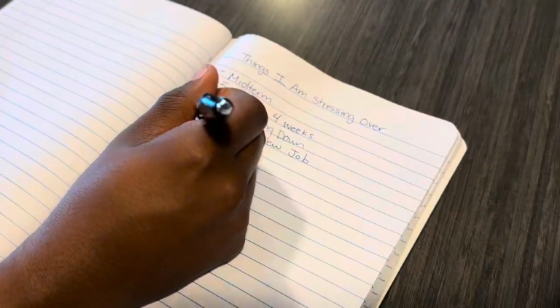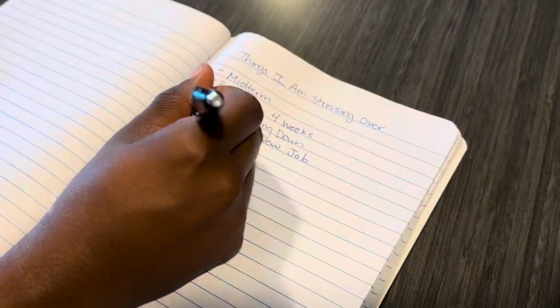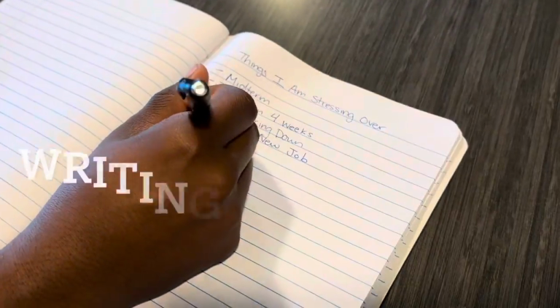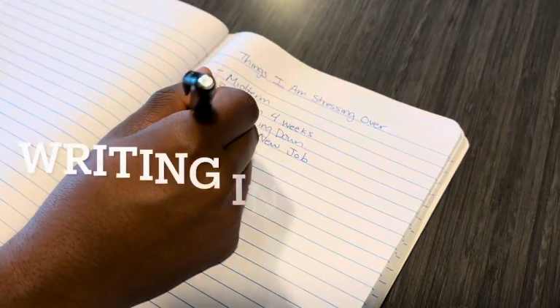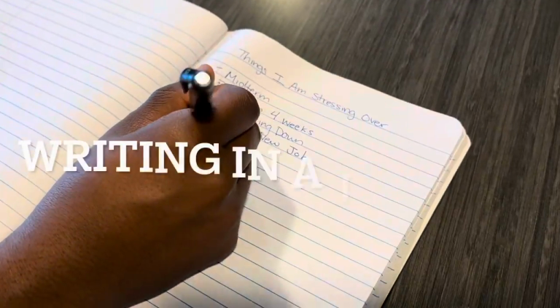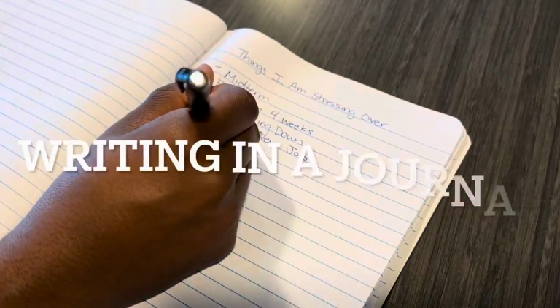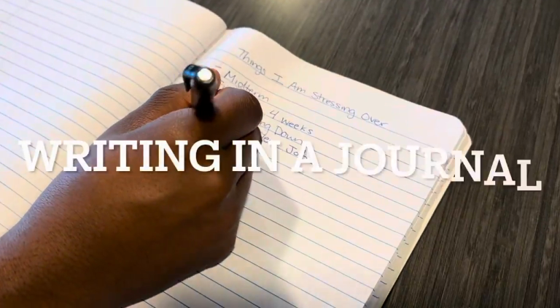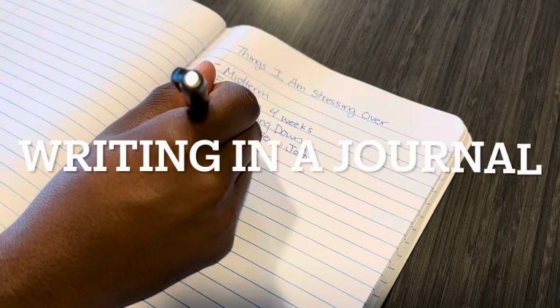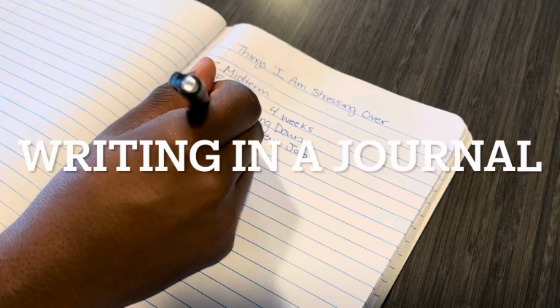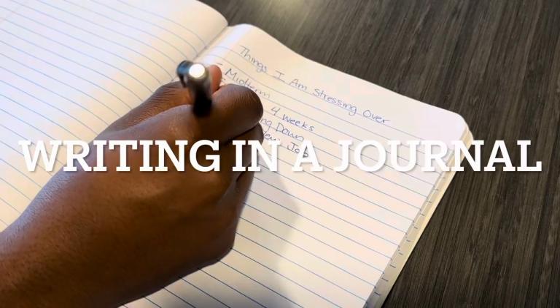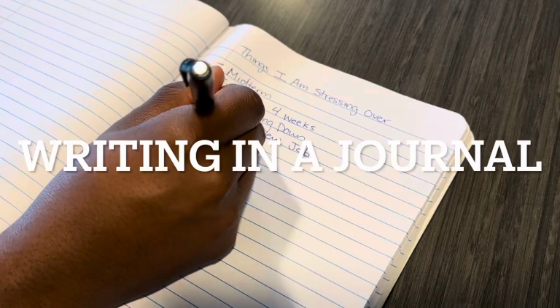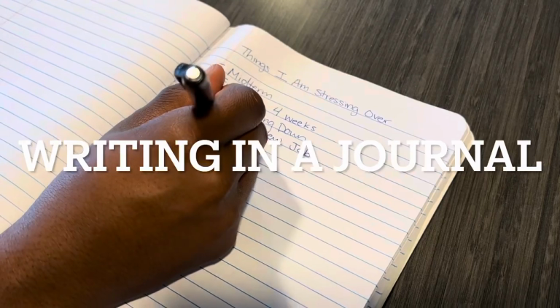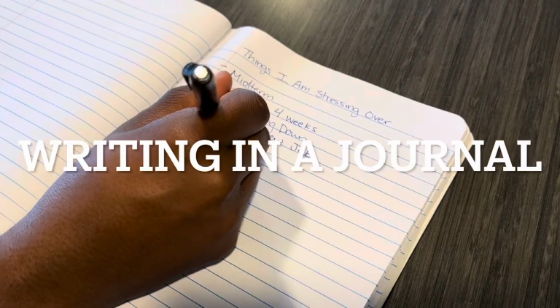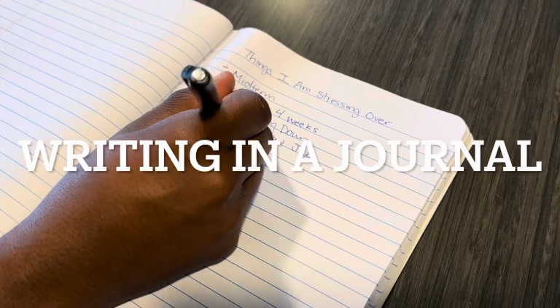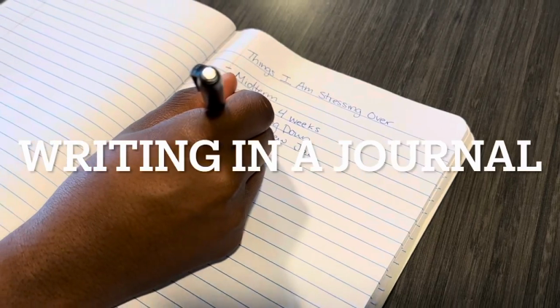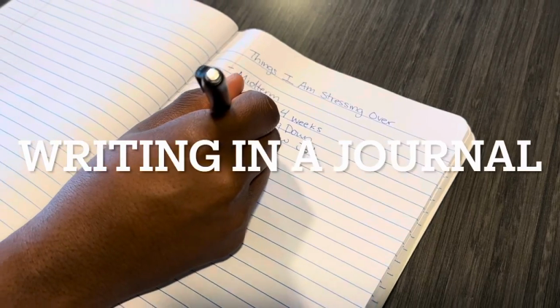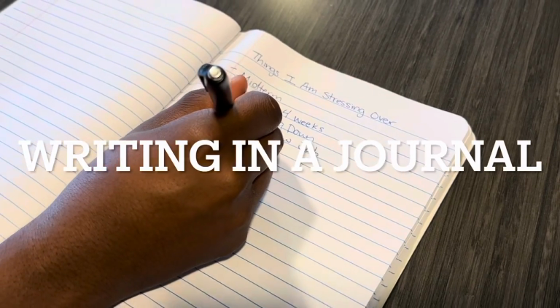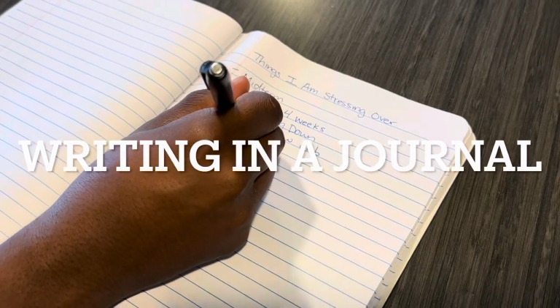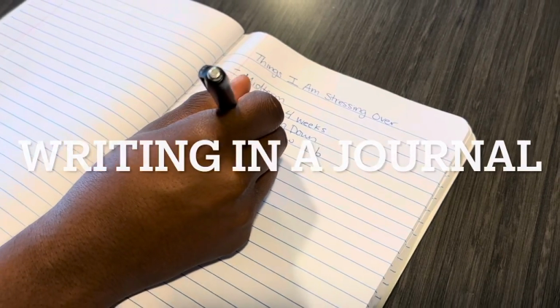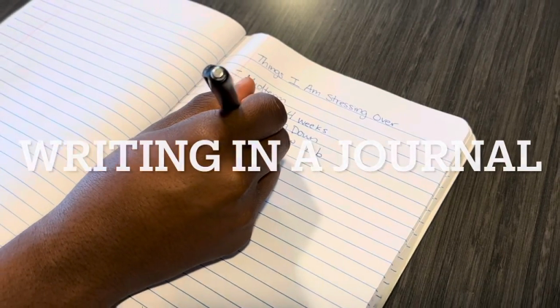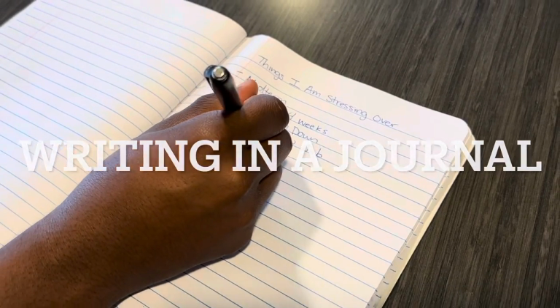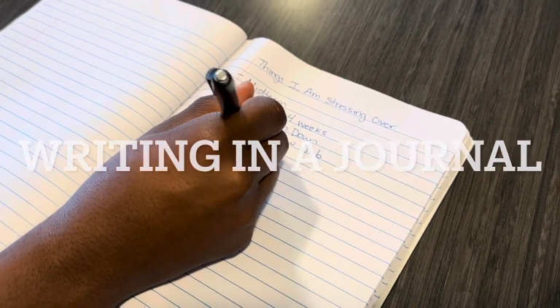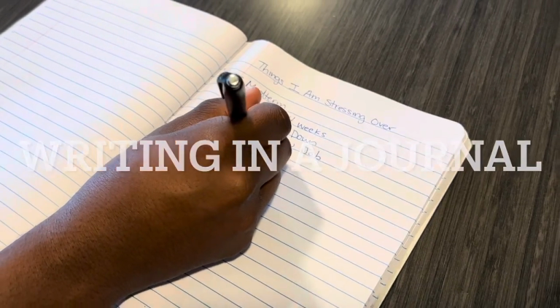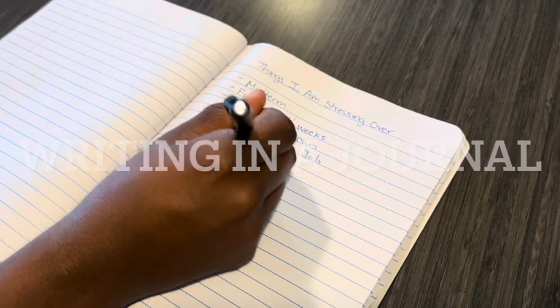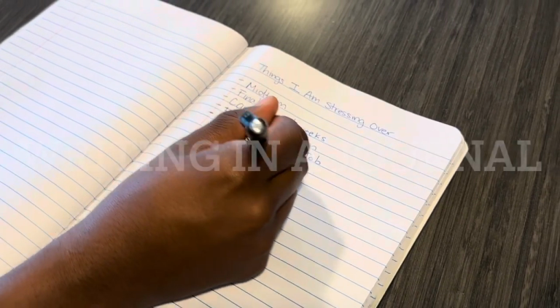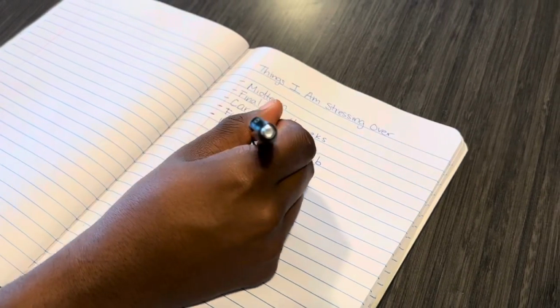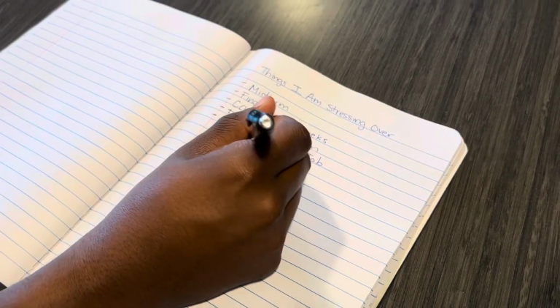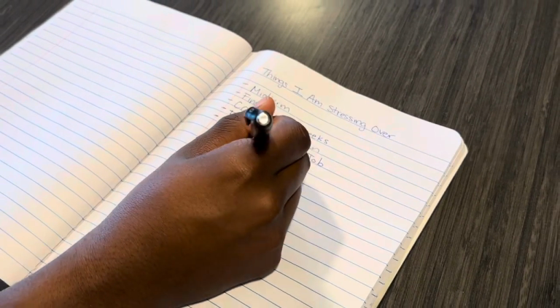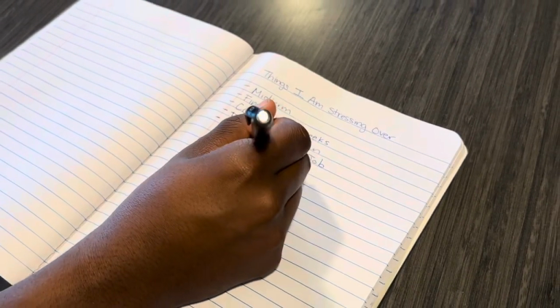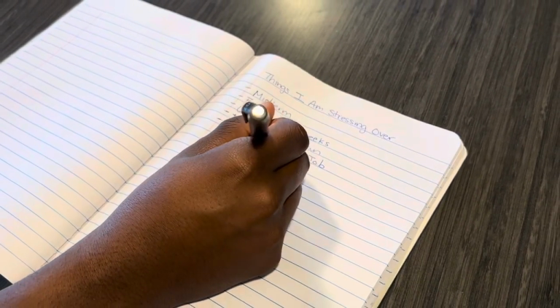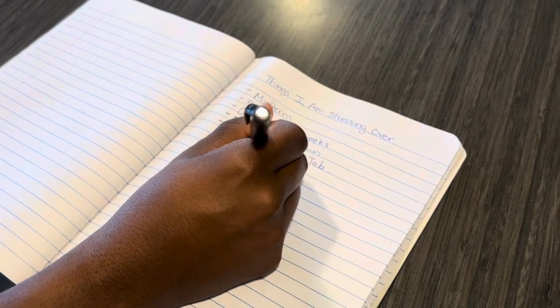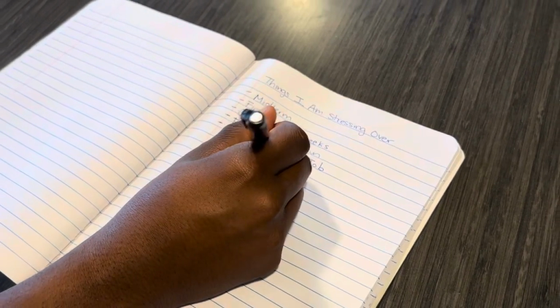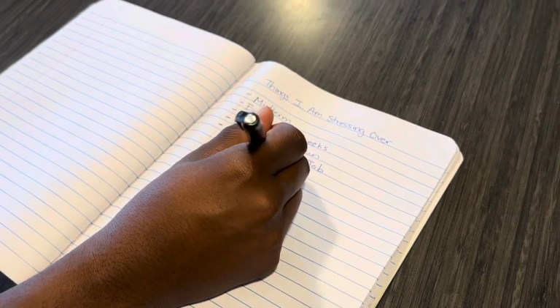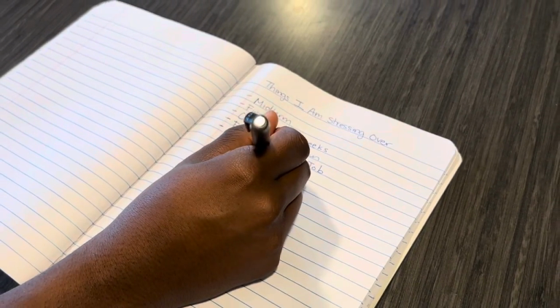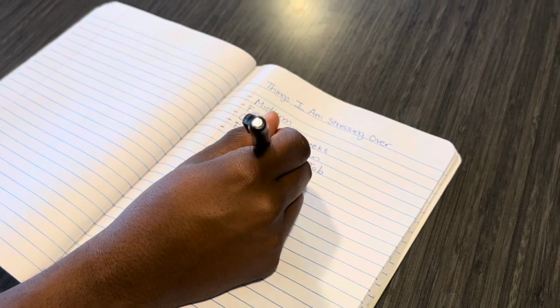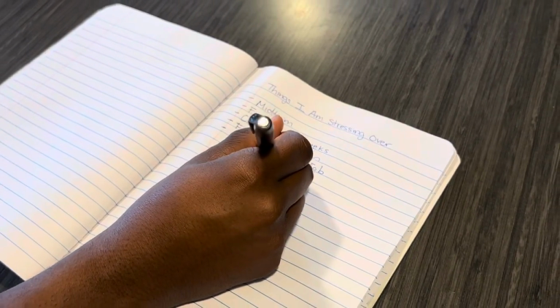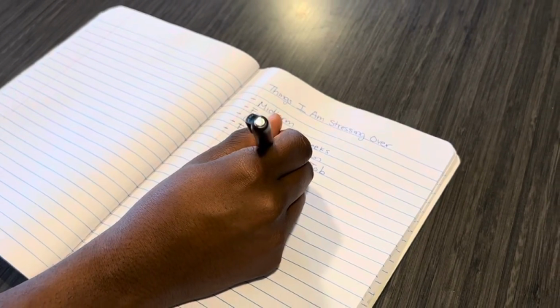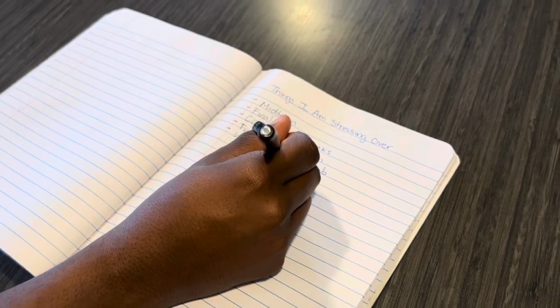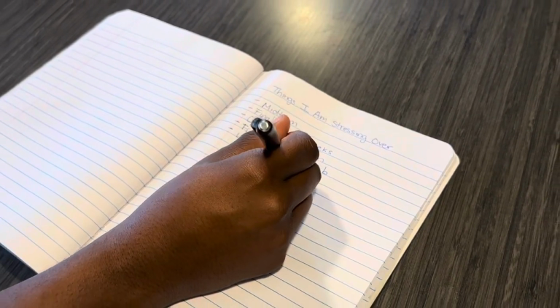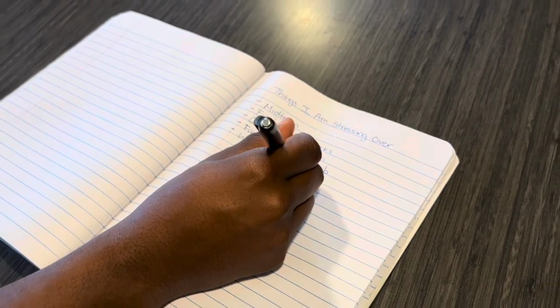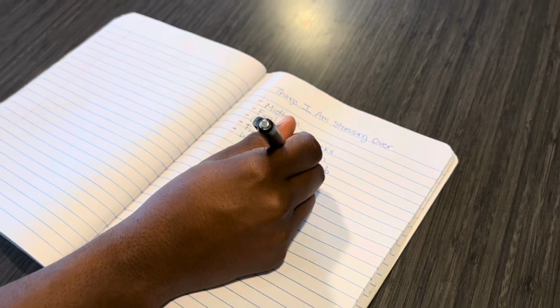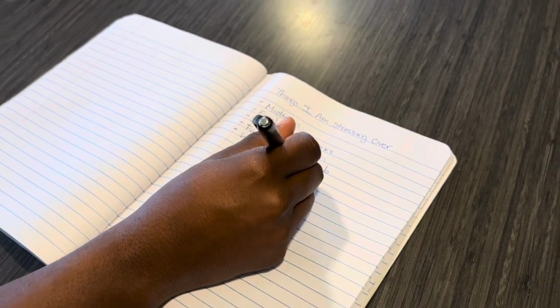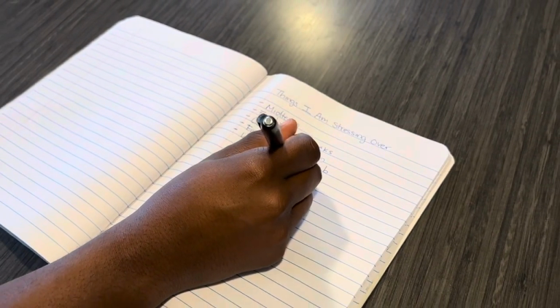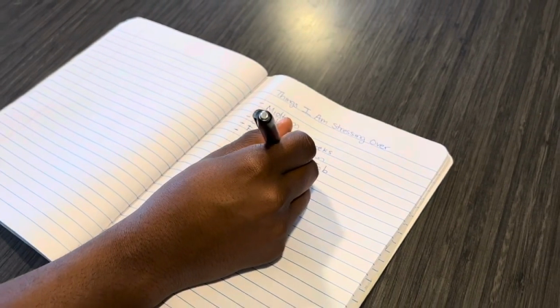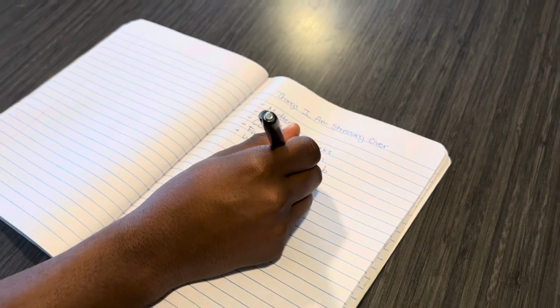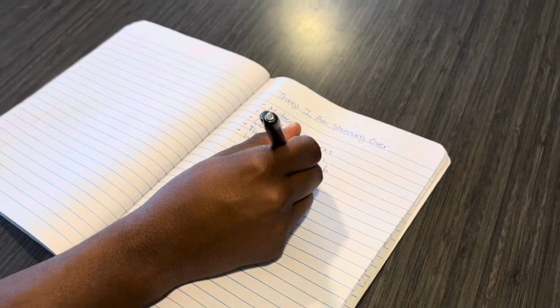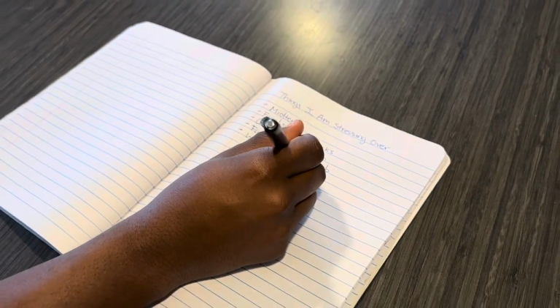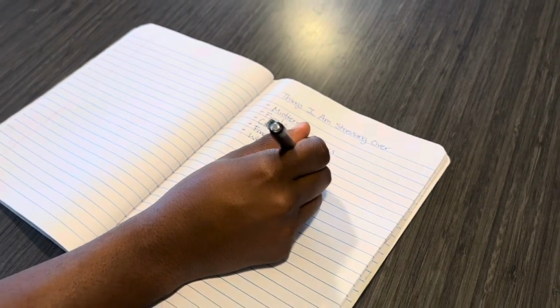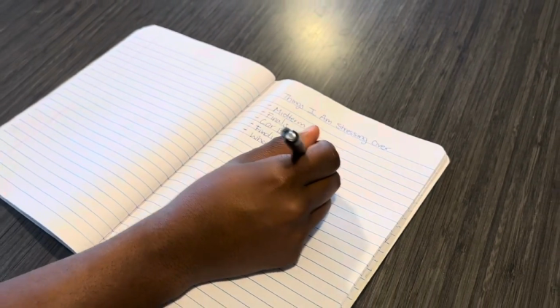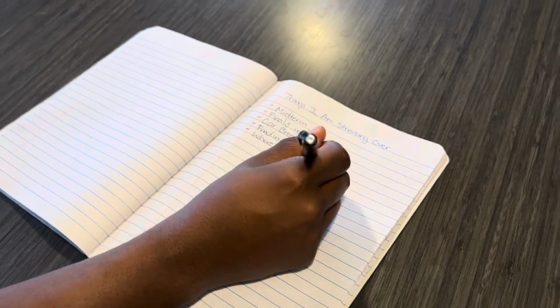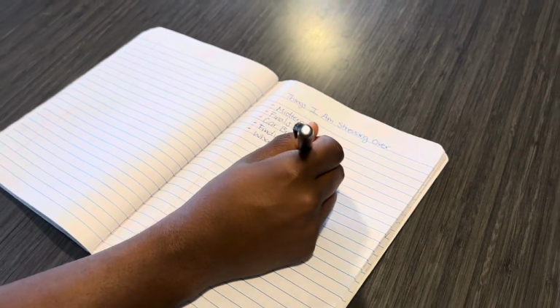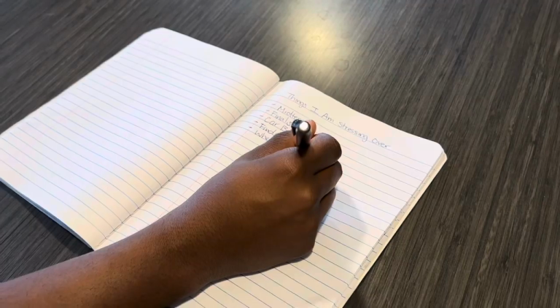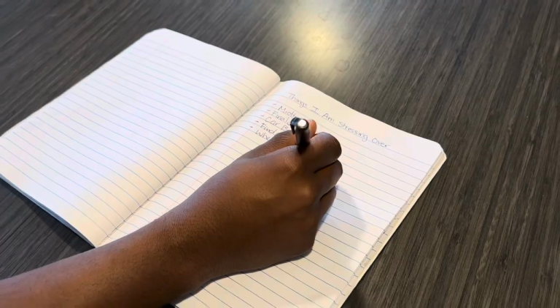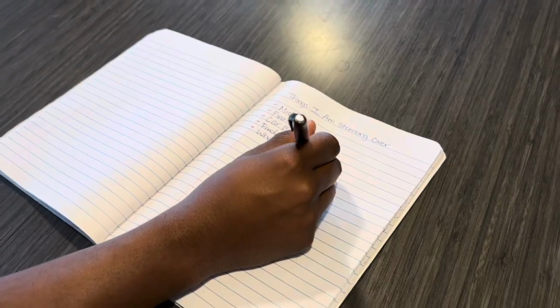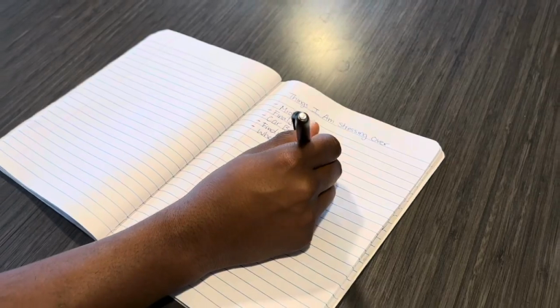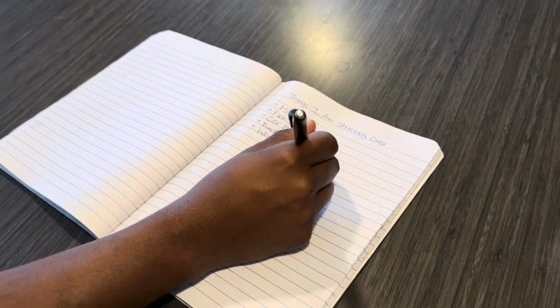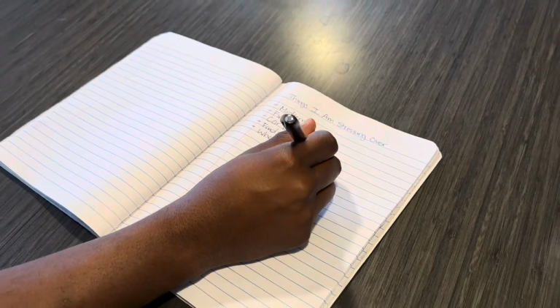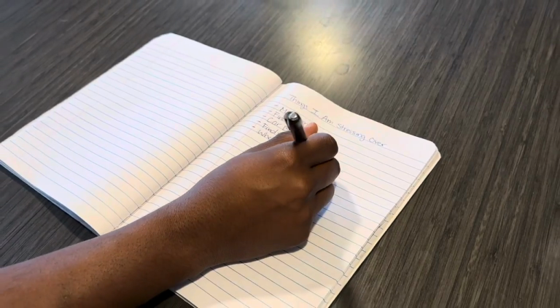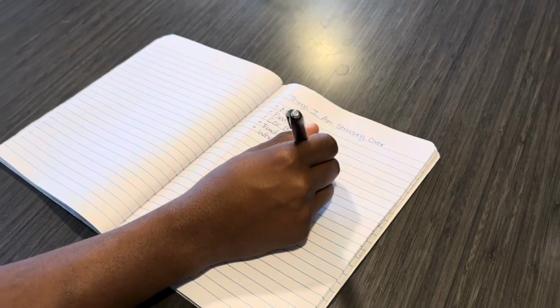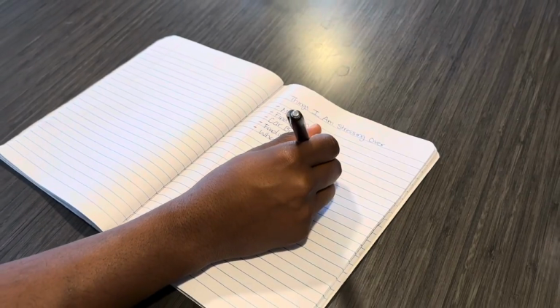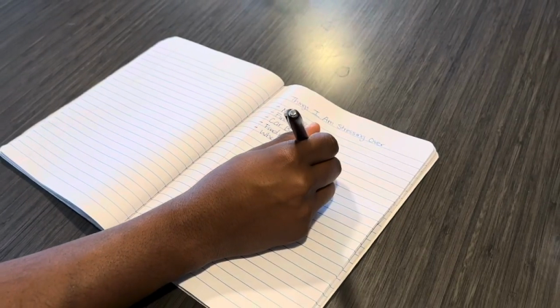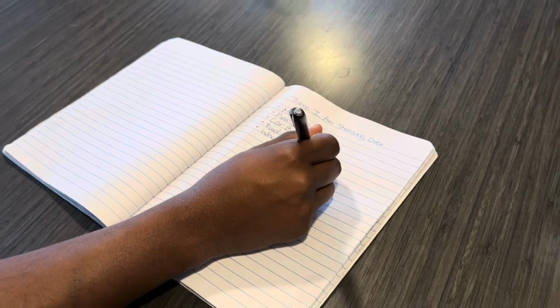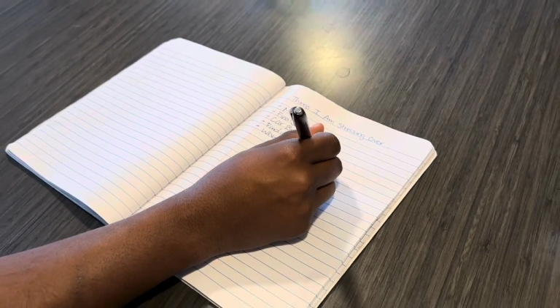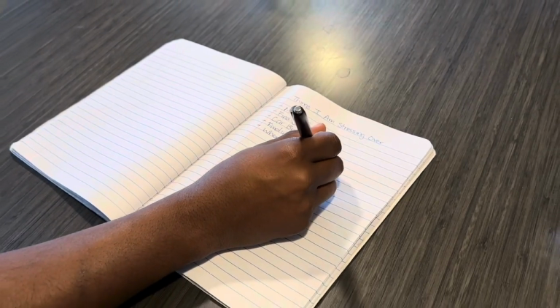Another strategy that students can use is writing down in a journal every single thing that is stressing them out, and how they can overcome these.